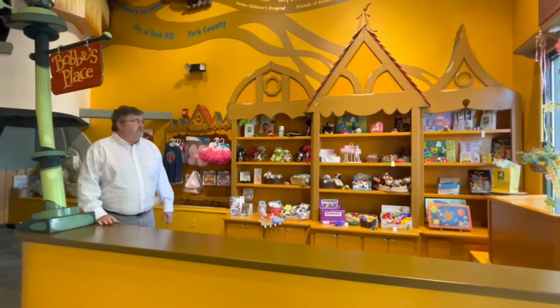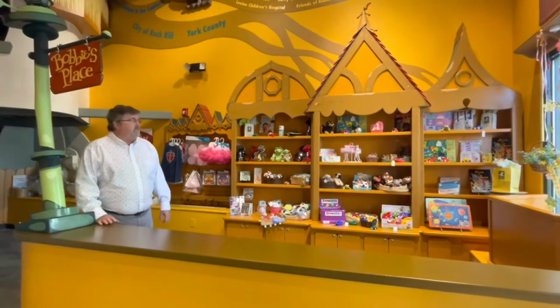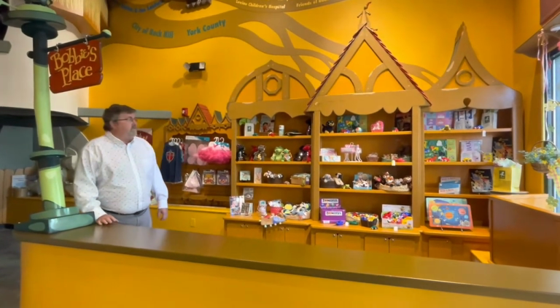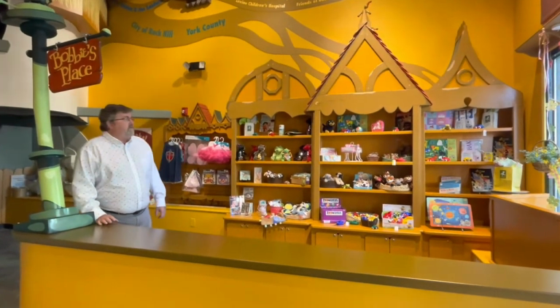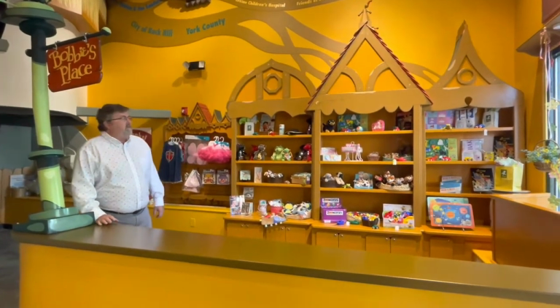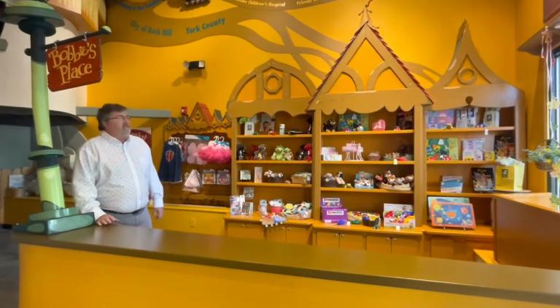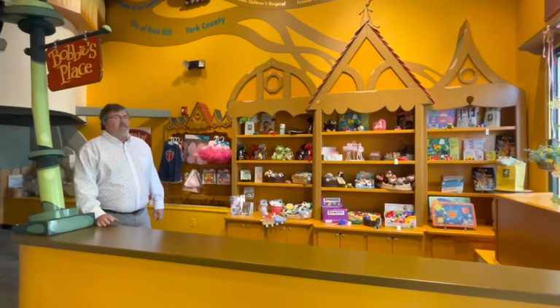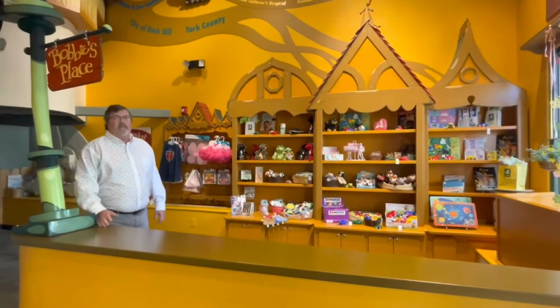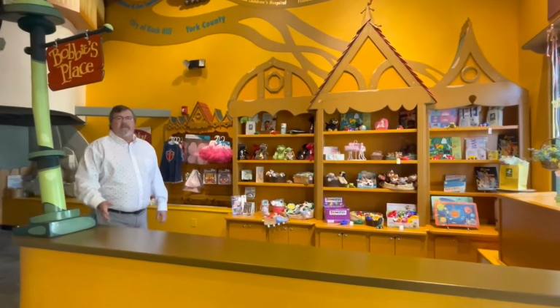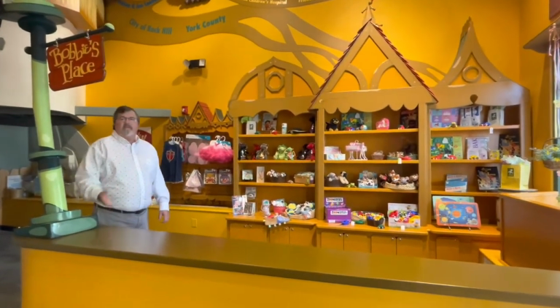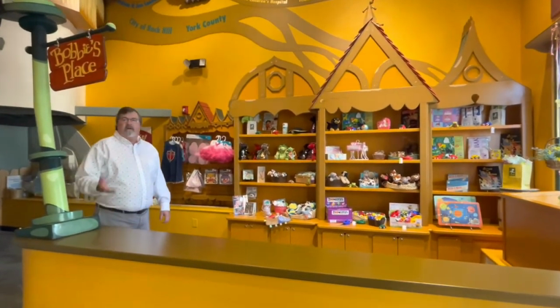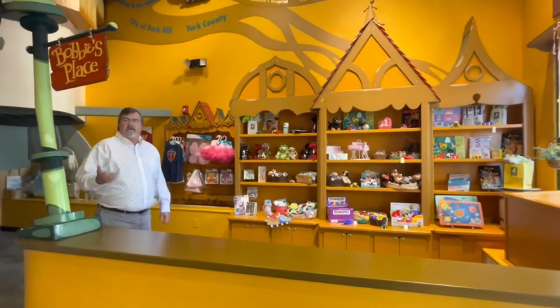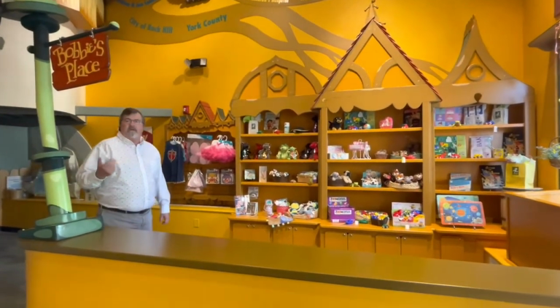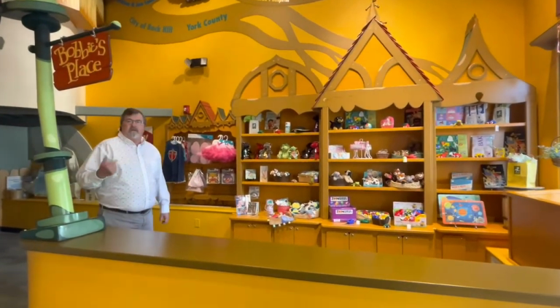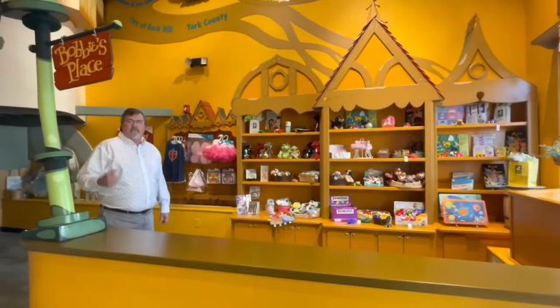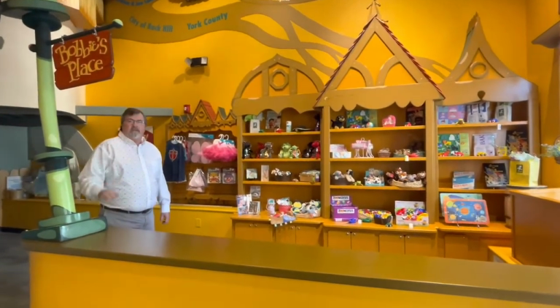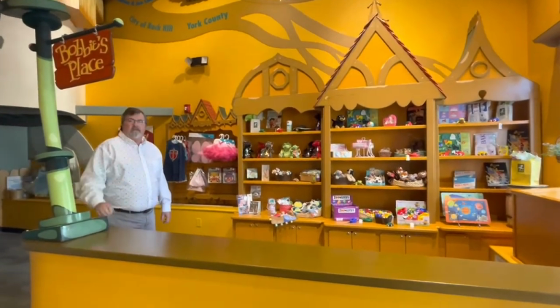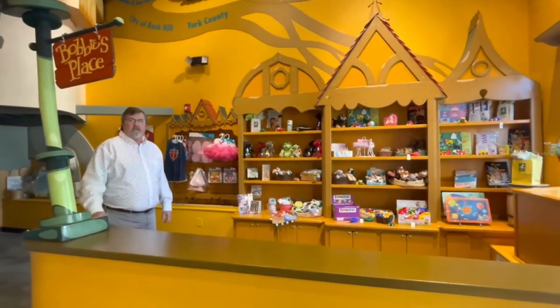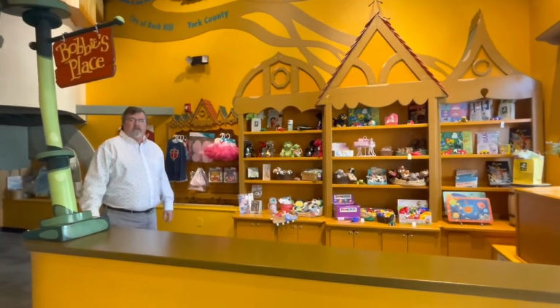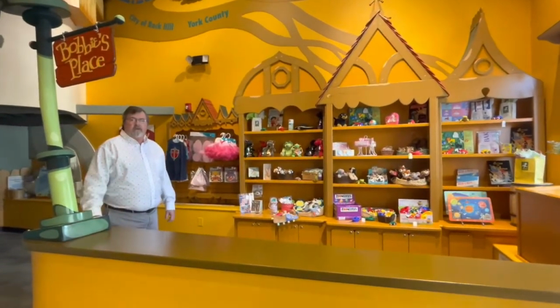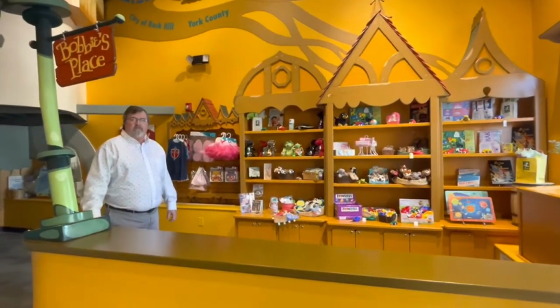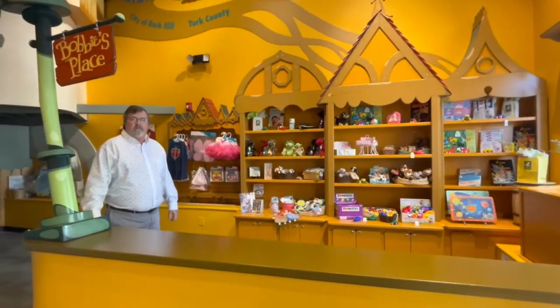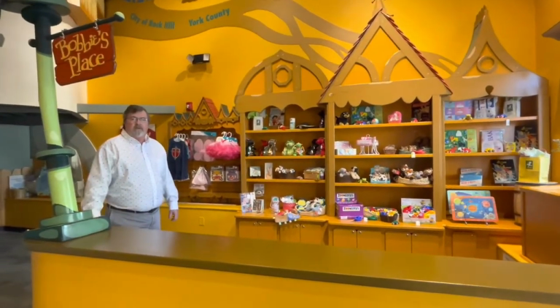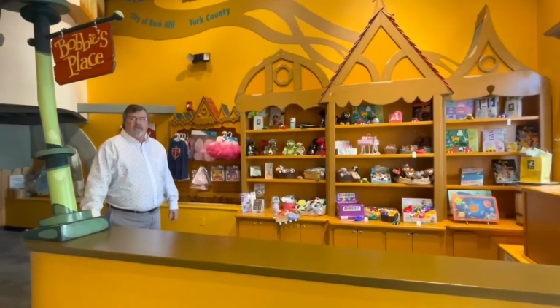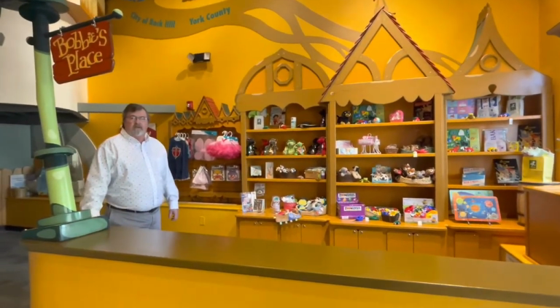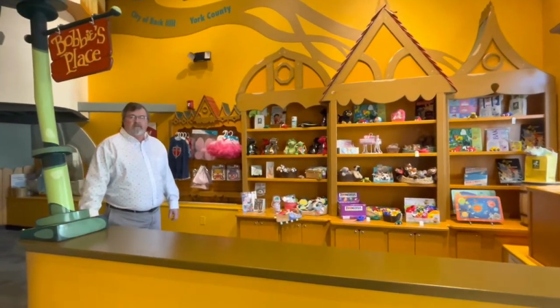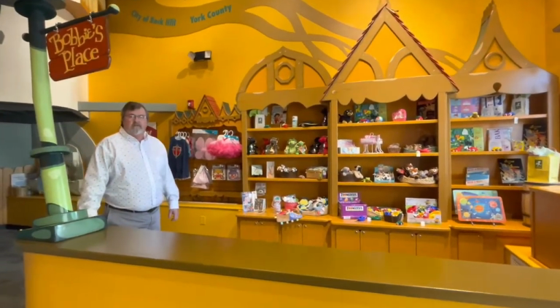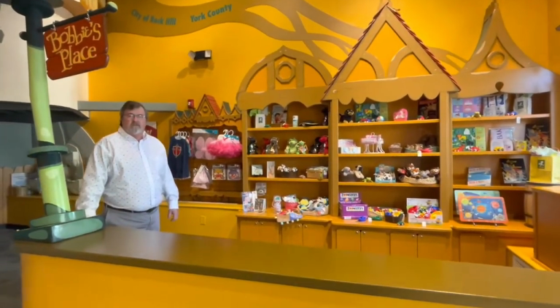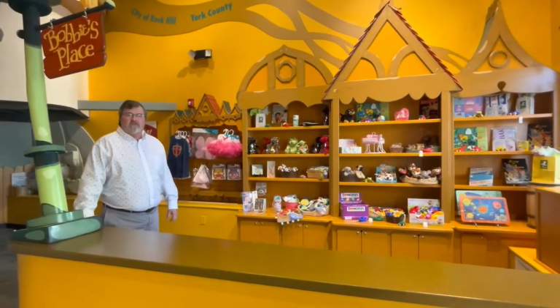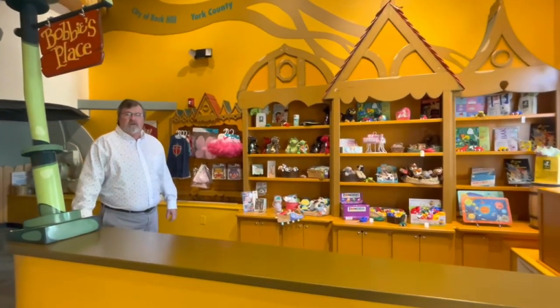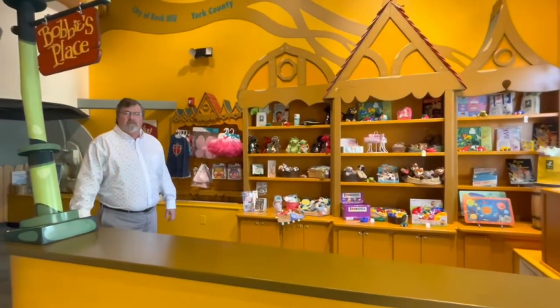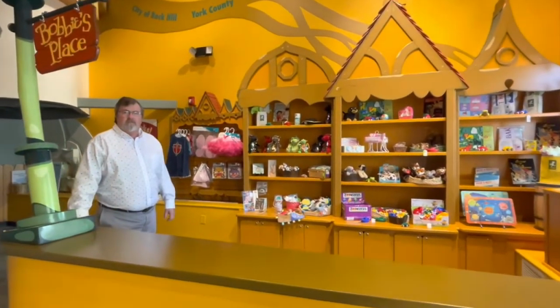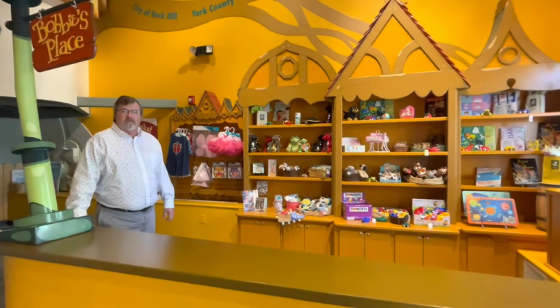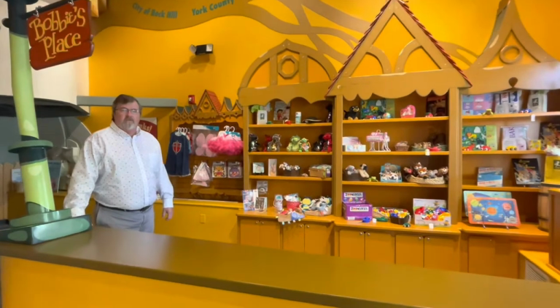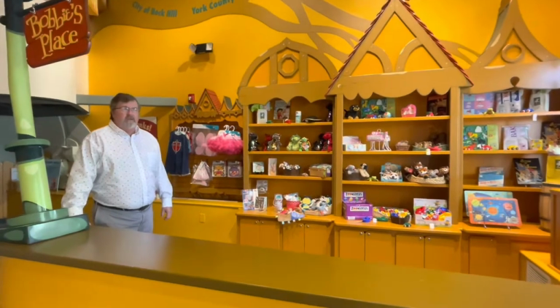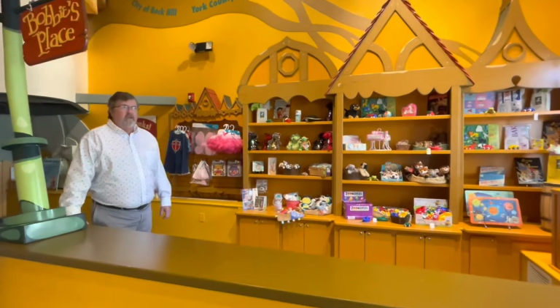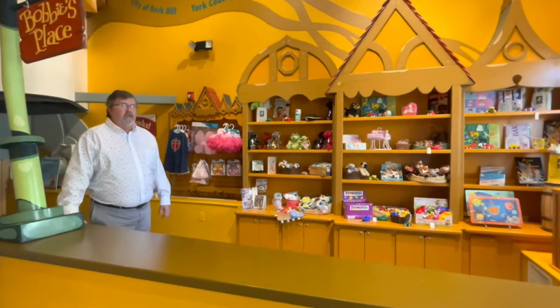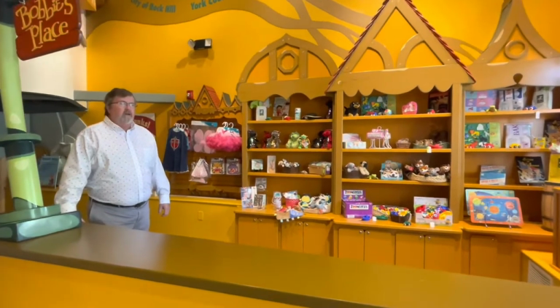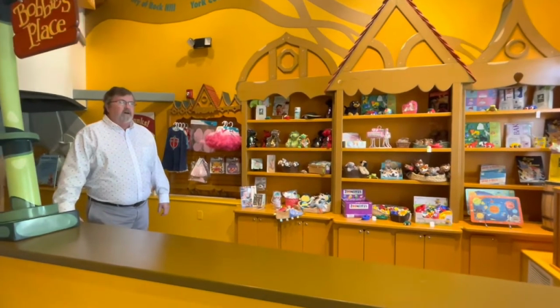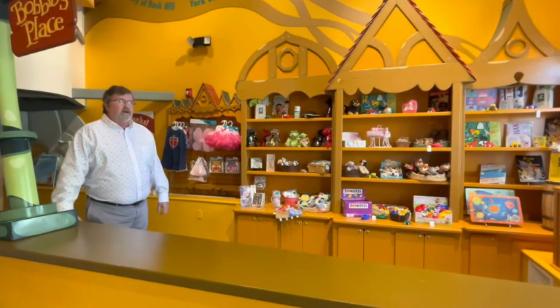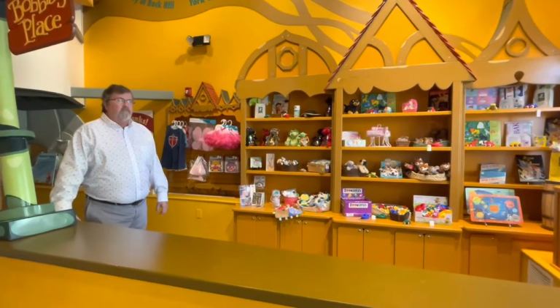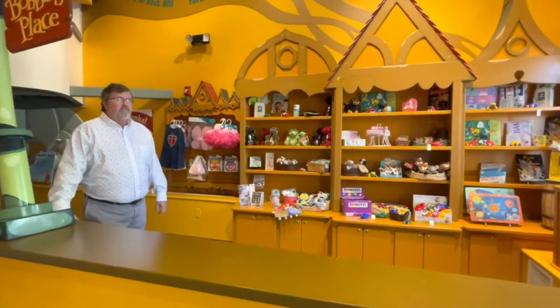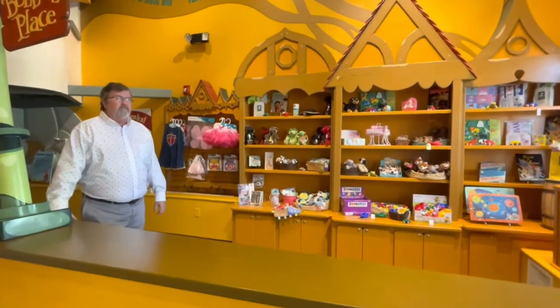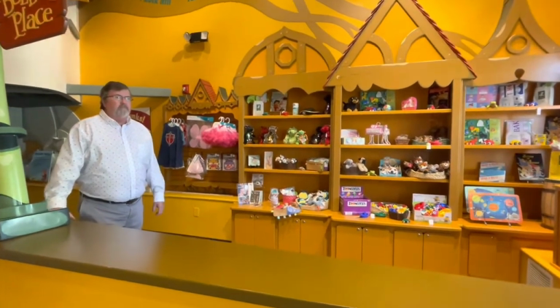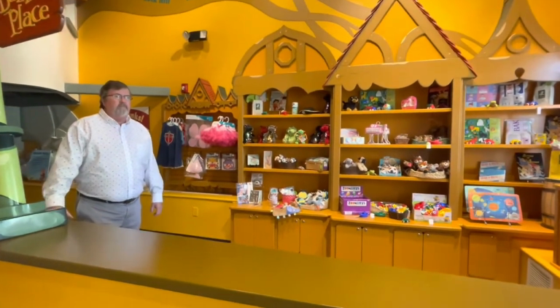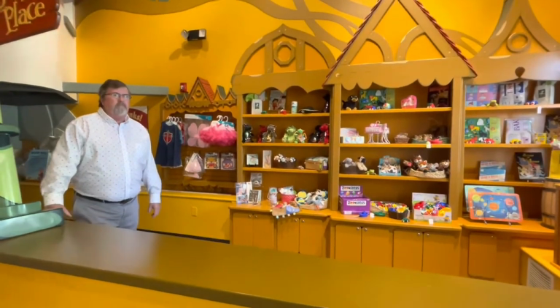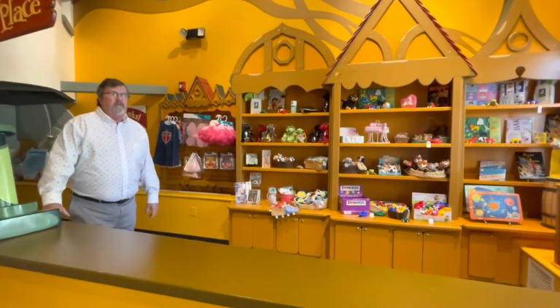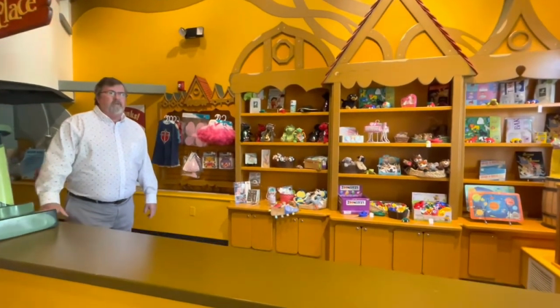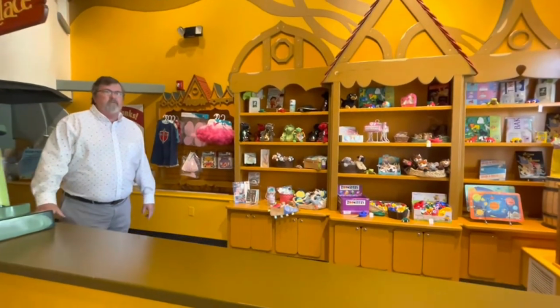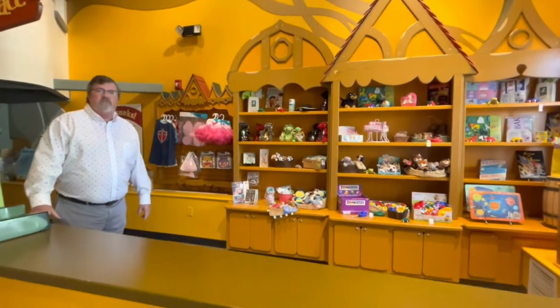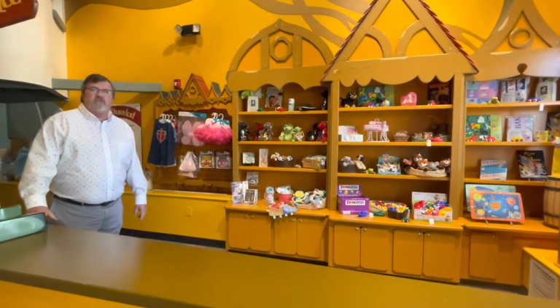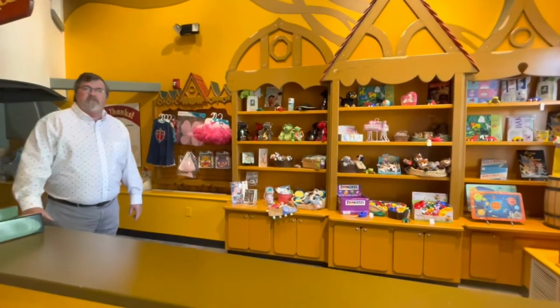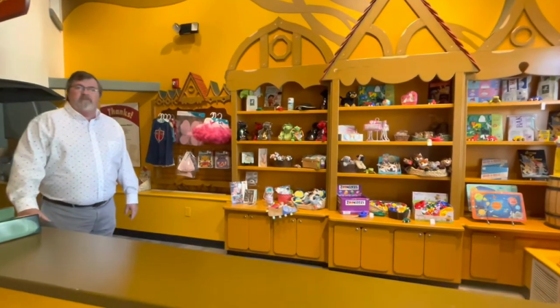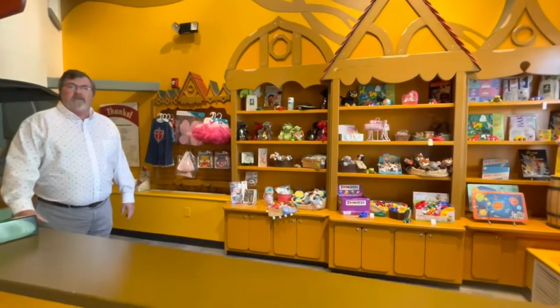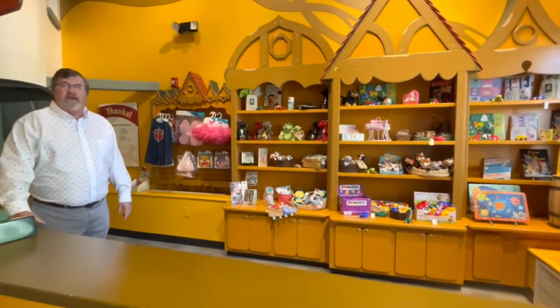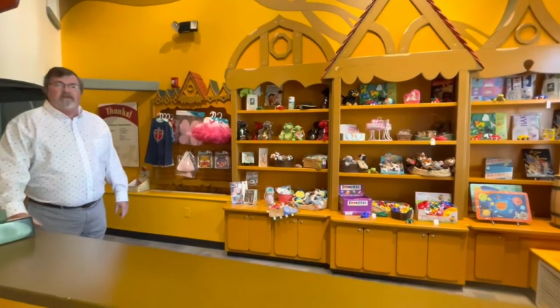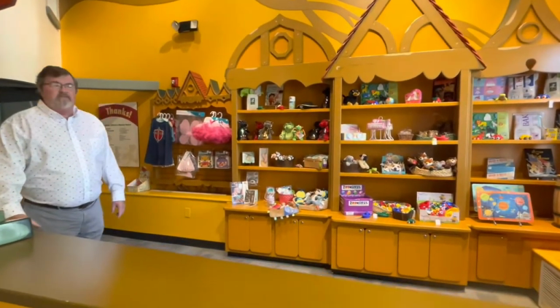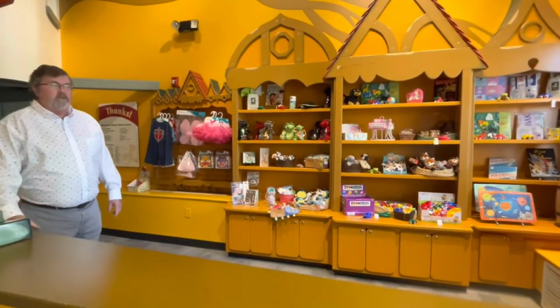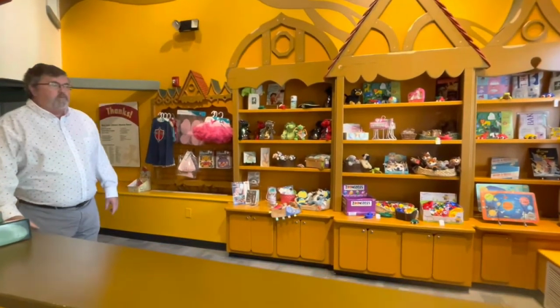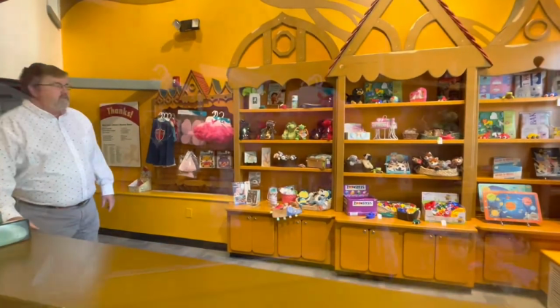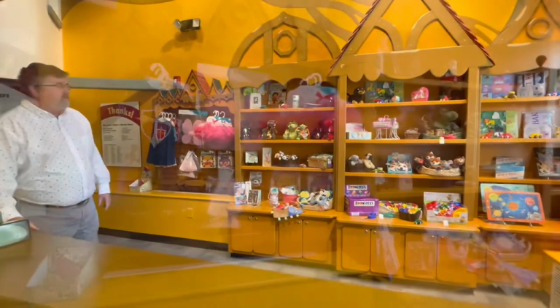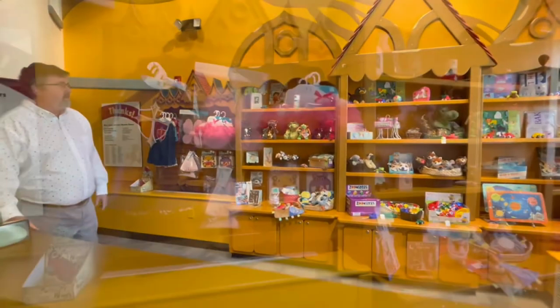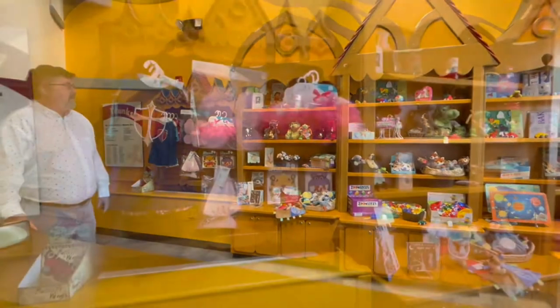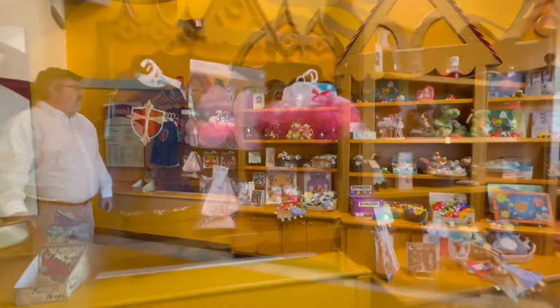Anybody can come in — you don't have to pay to come in the shop here — but let me show you some of the items that we do carry.